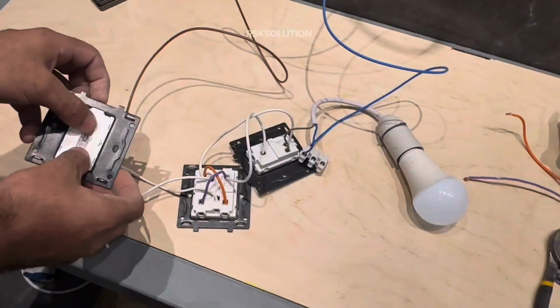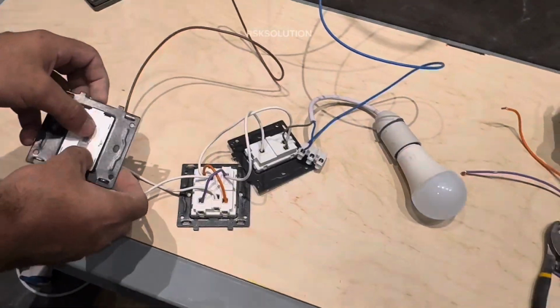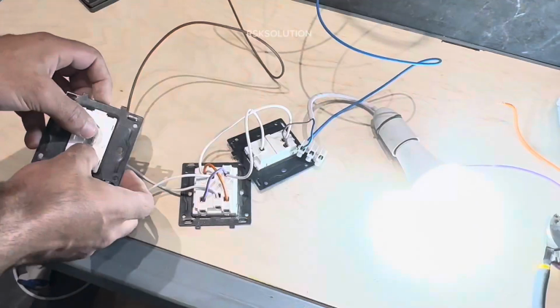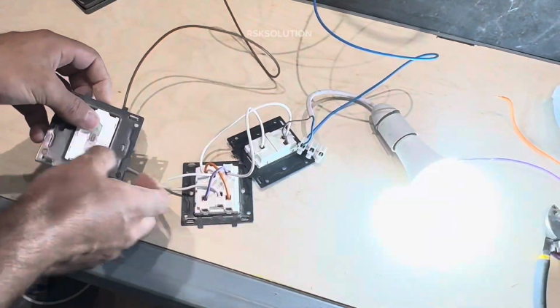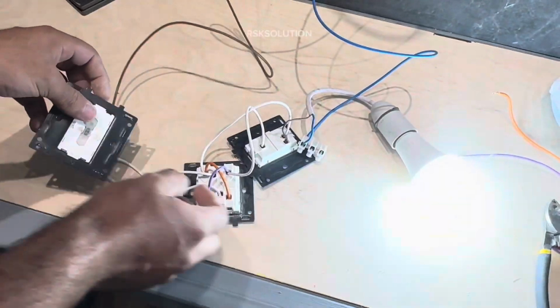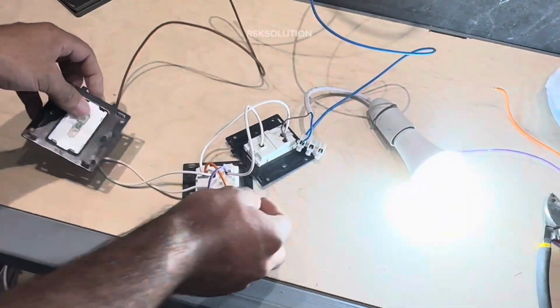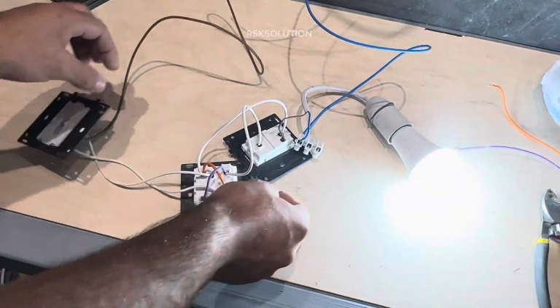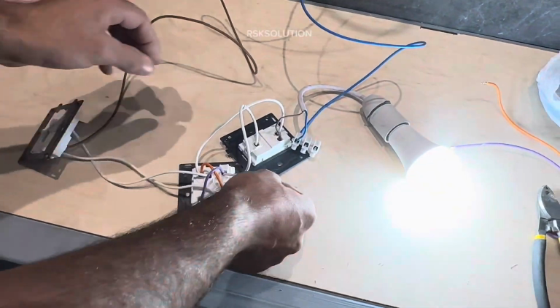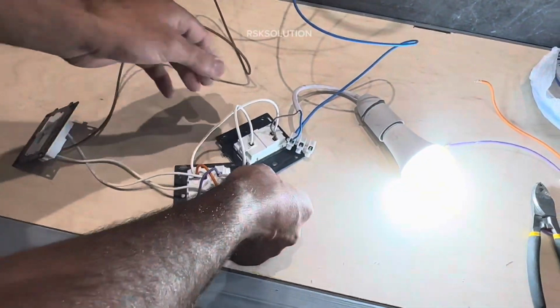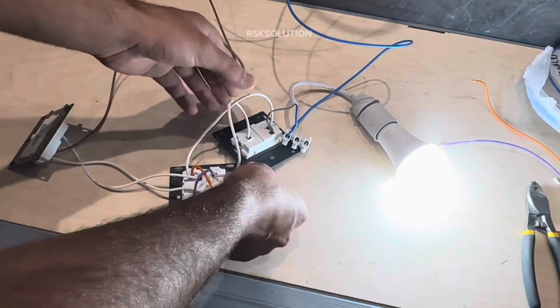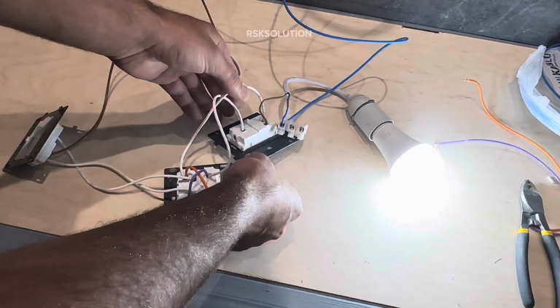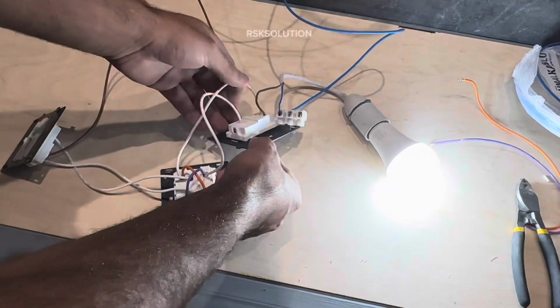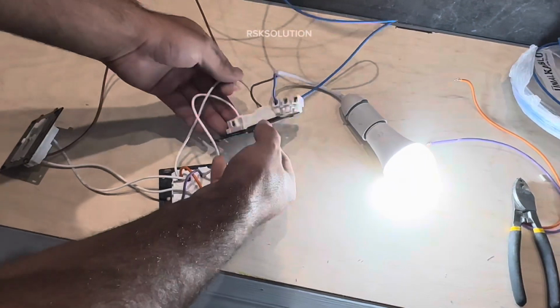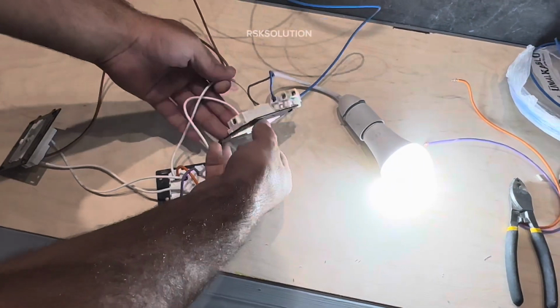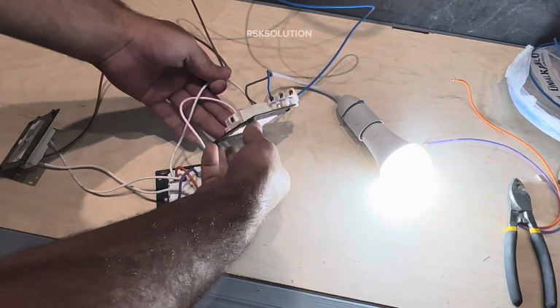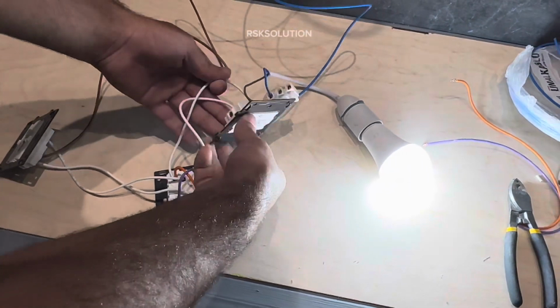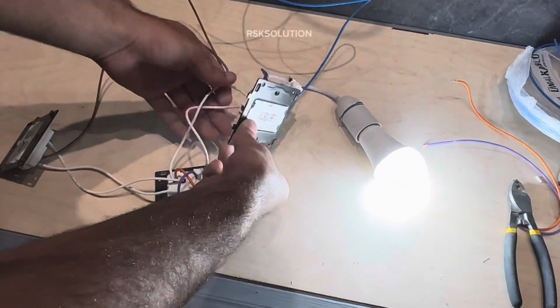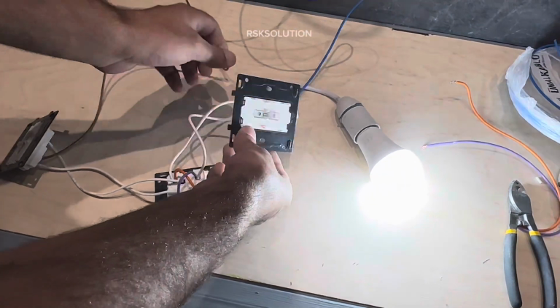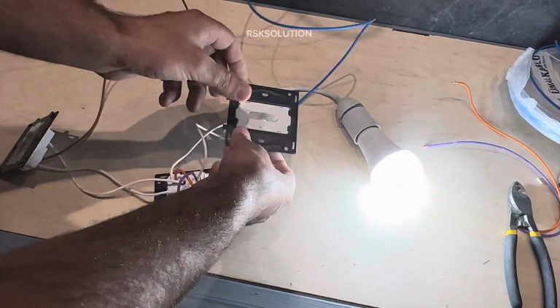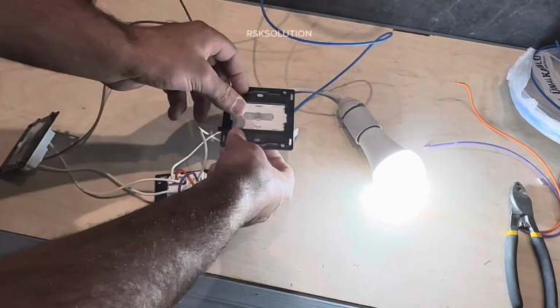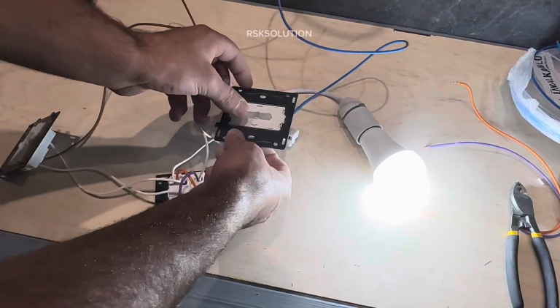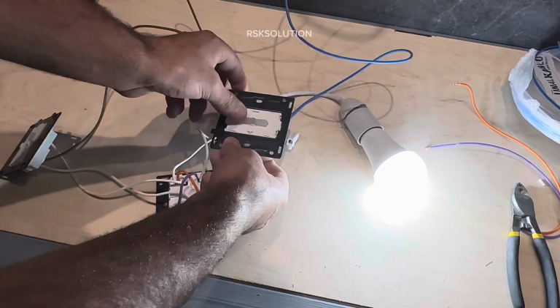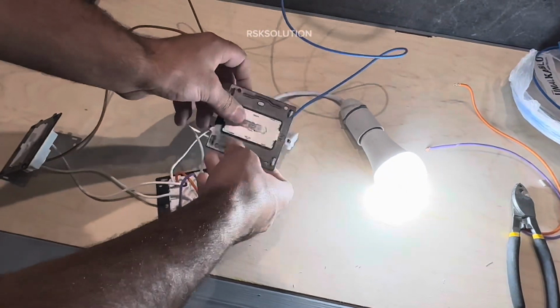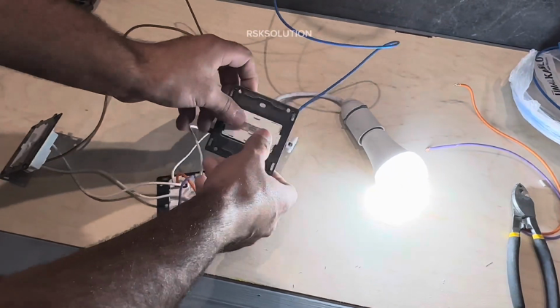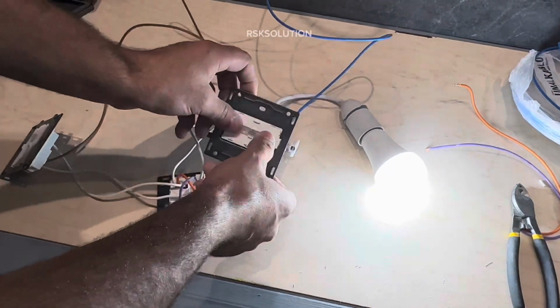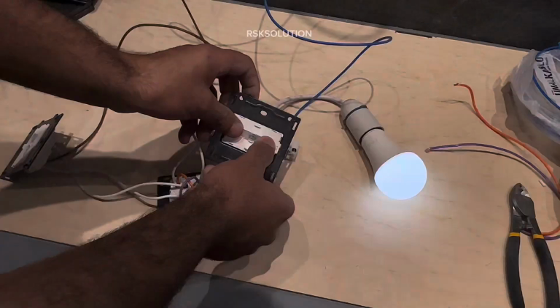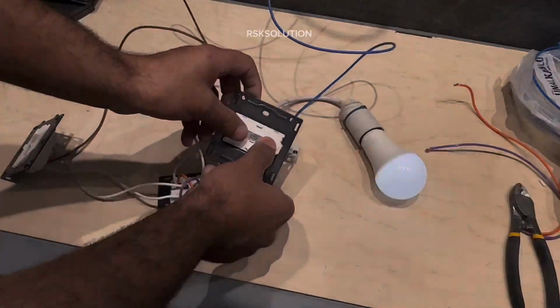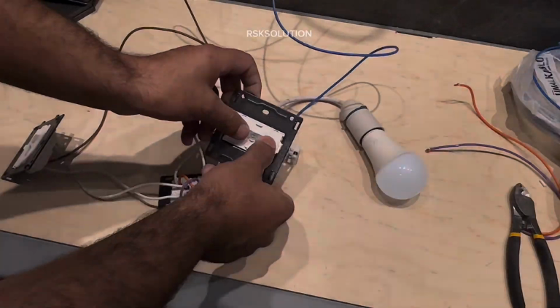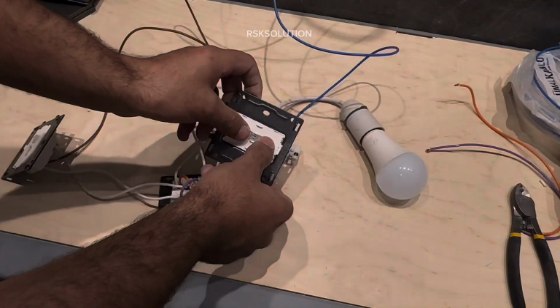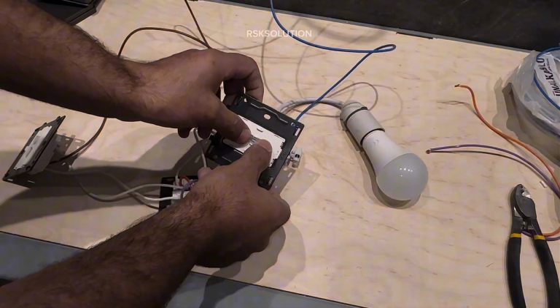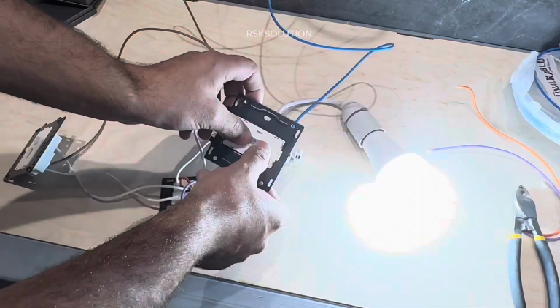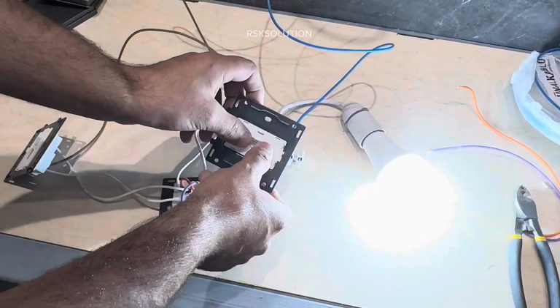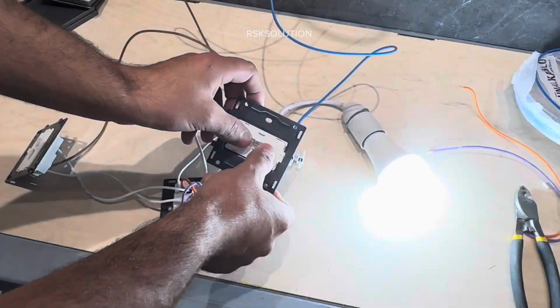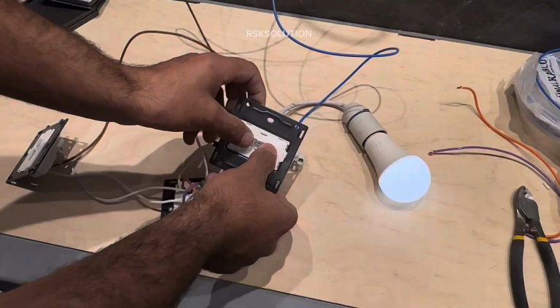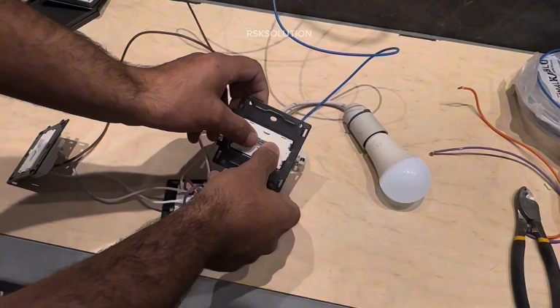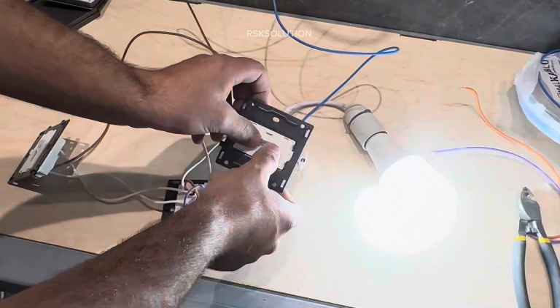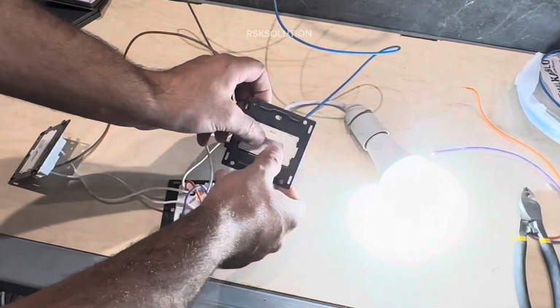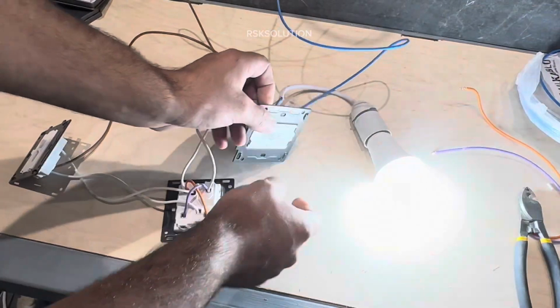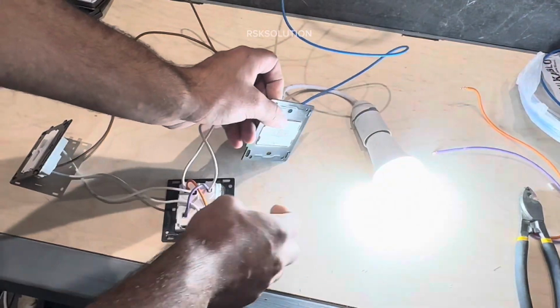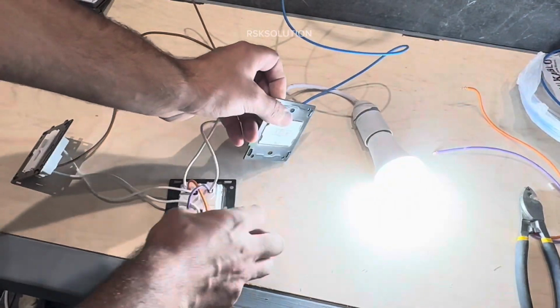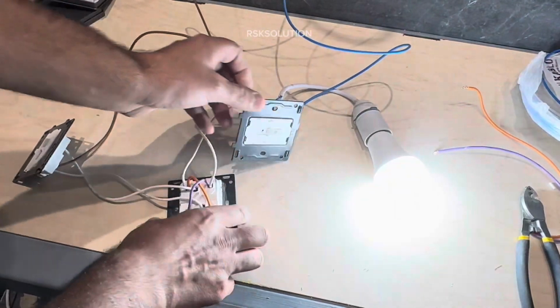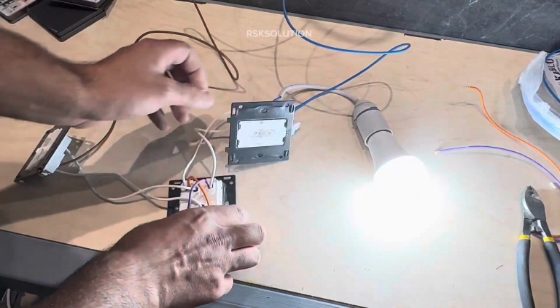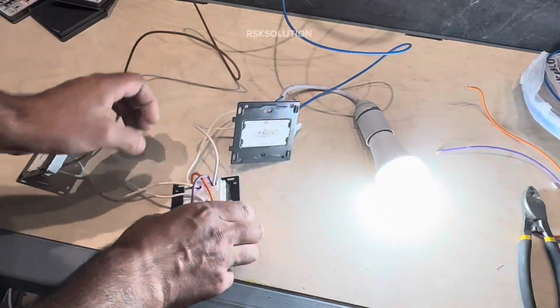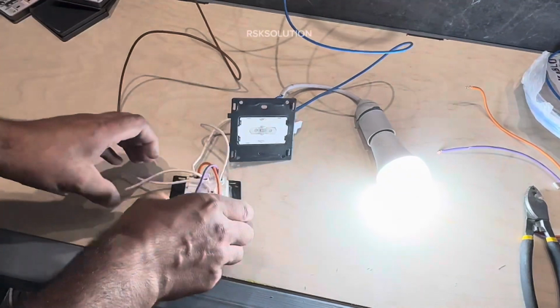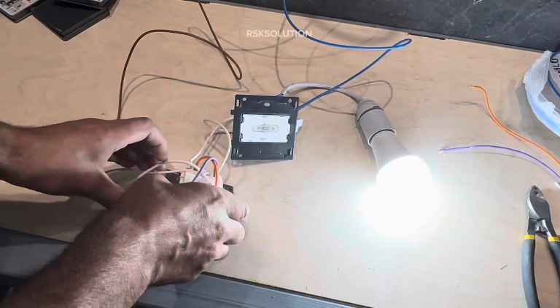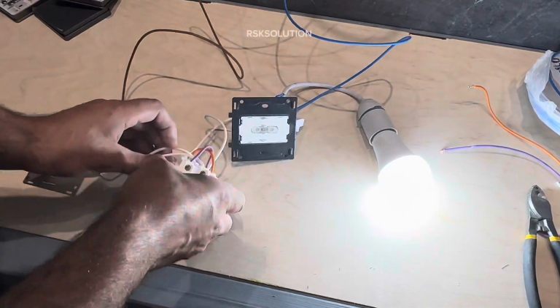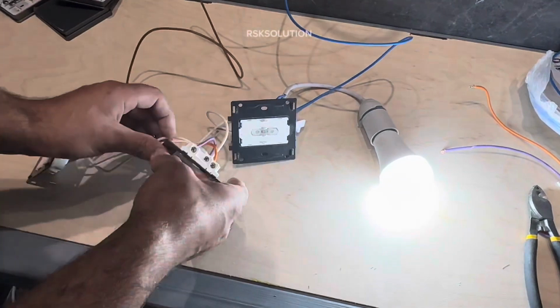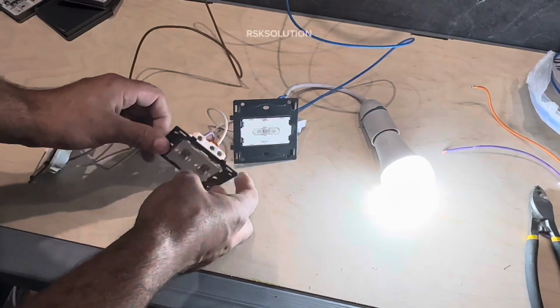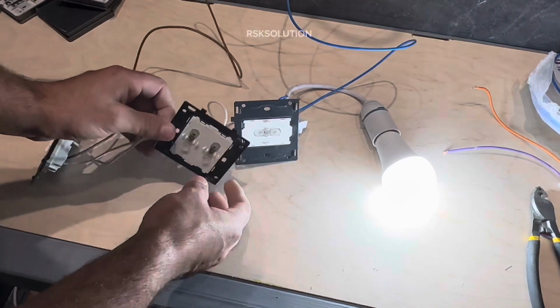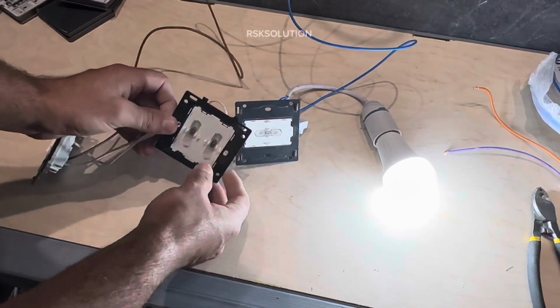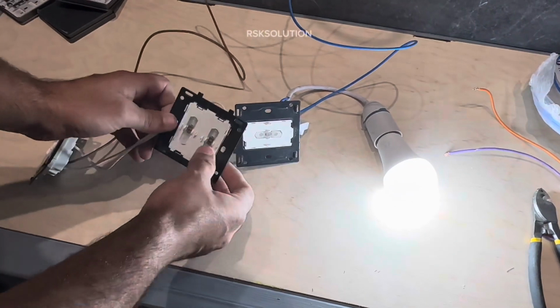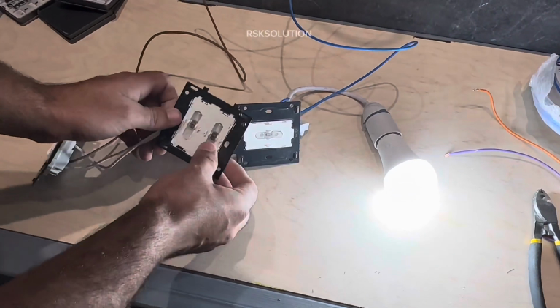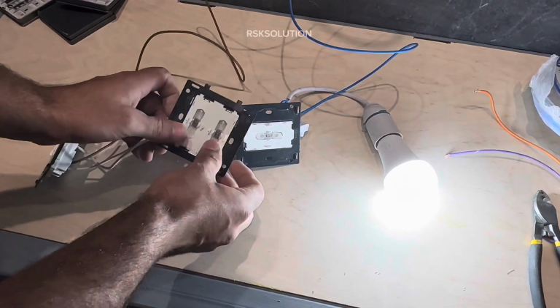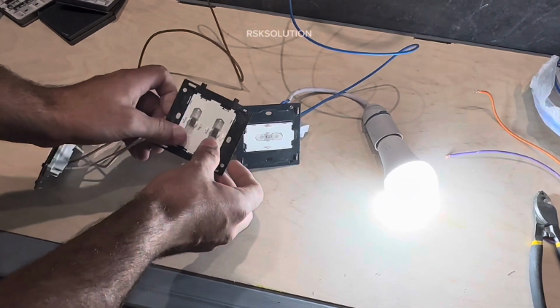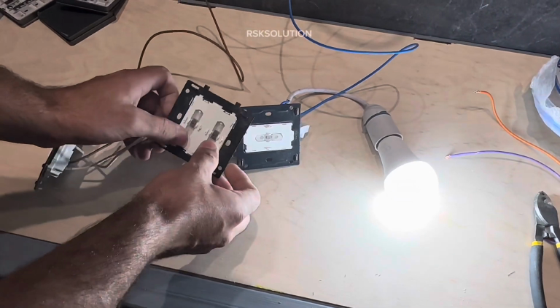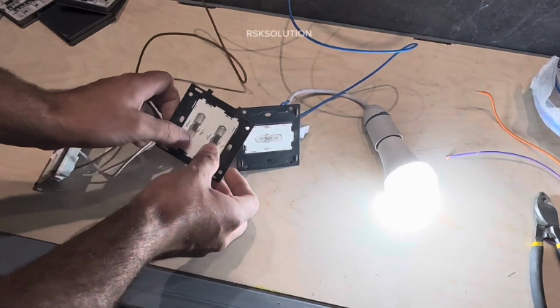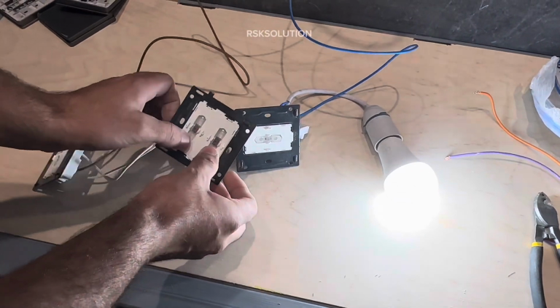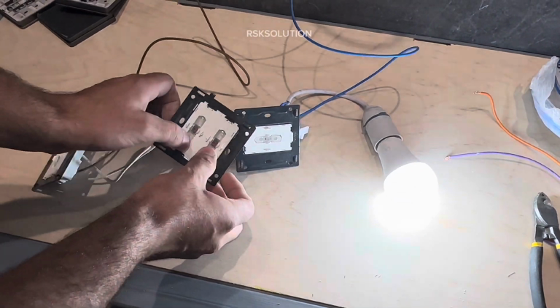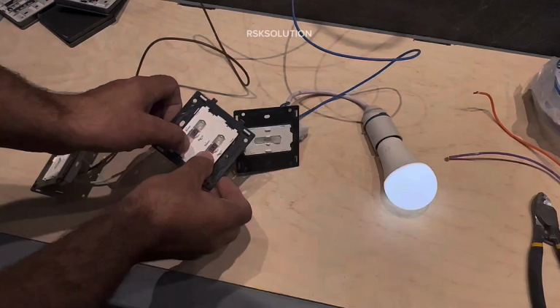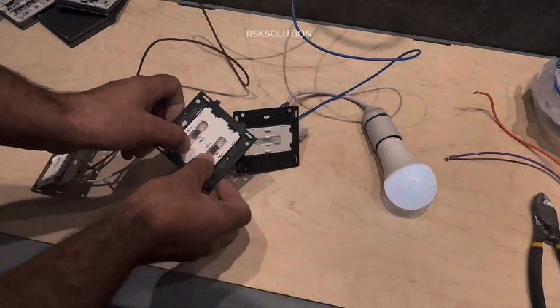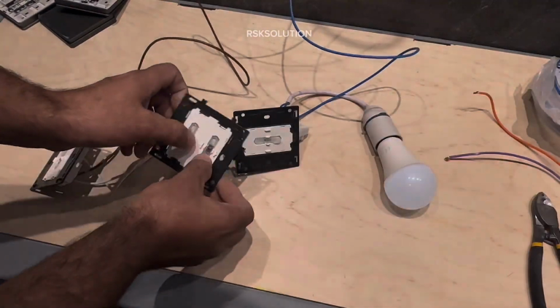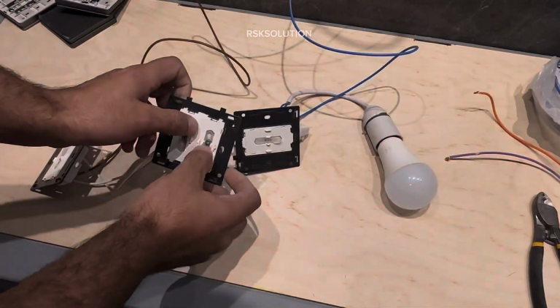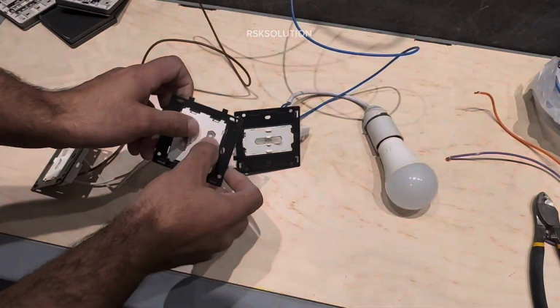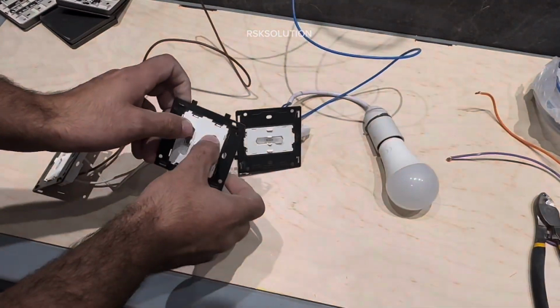Now you can see the switch is working. For the intermediate switch we need to press them together — two switches.